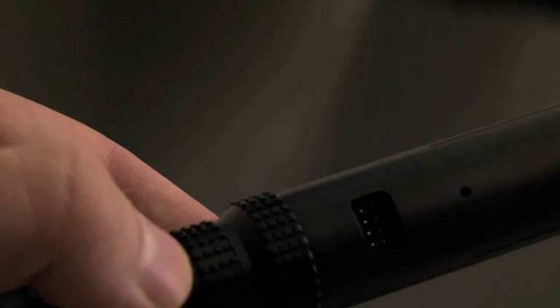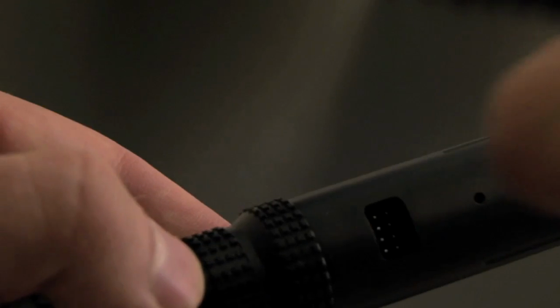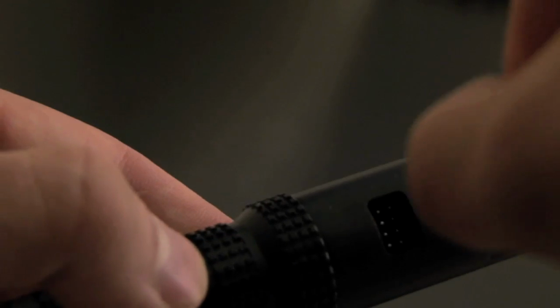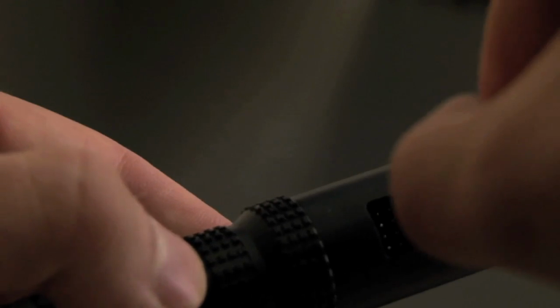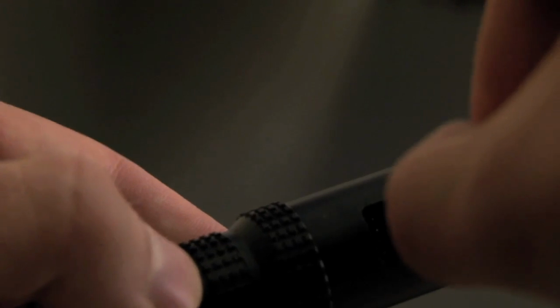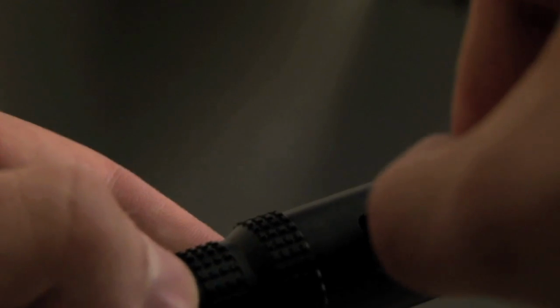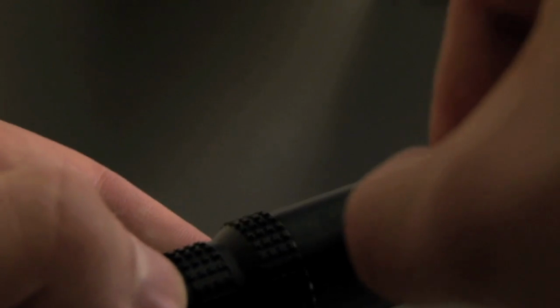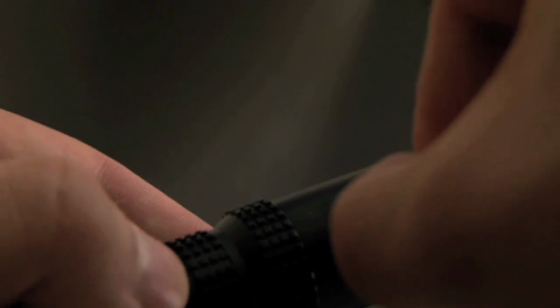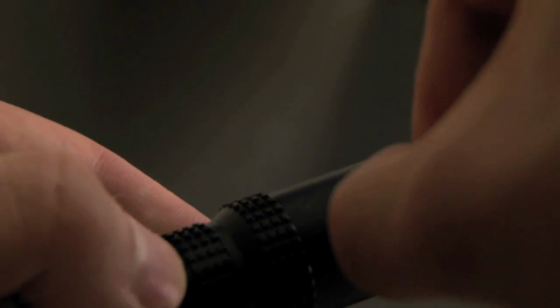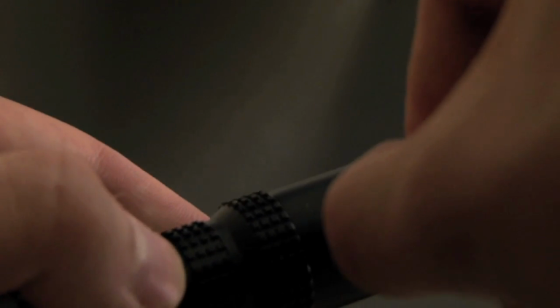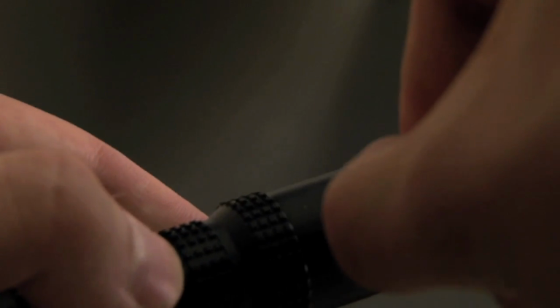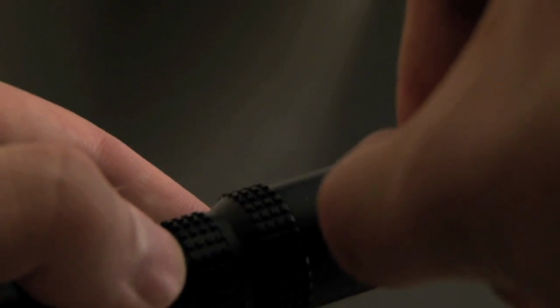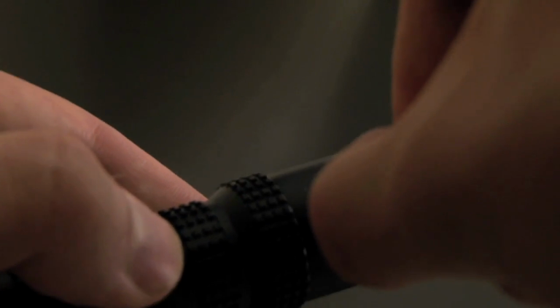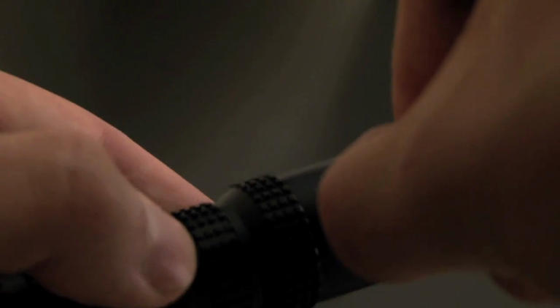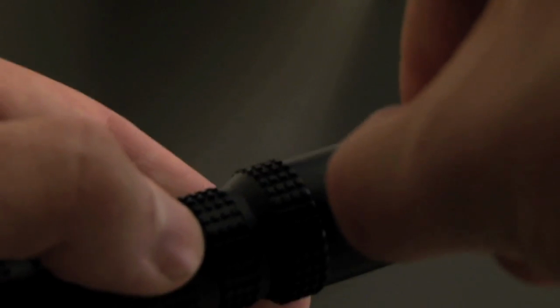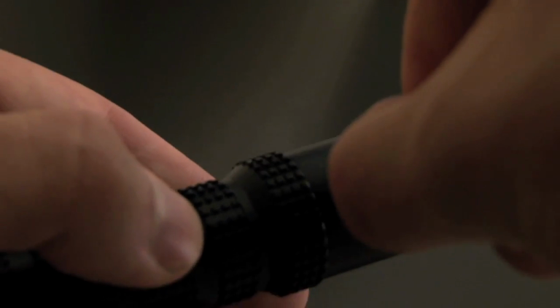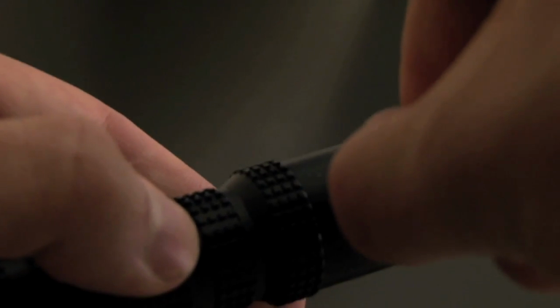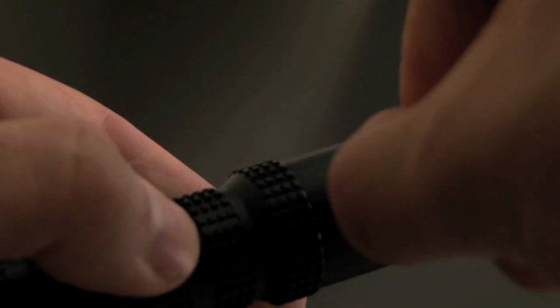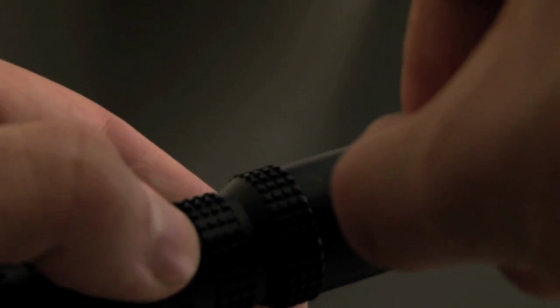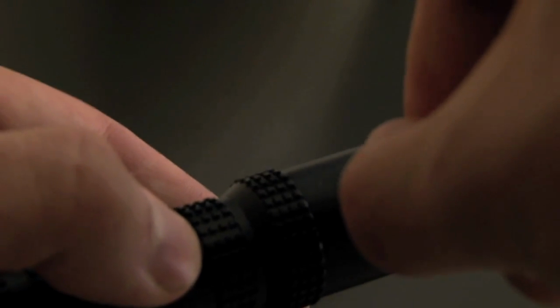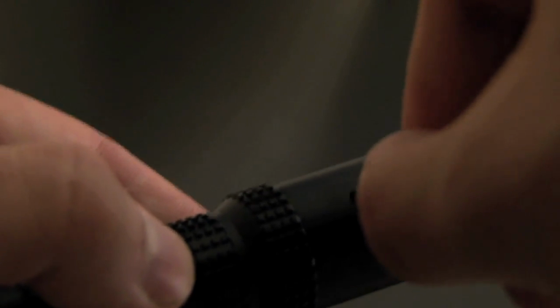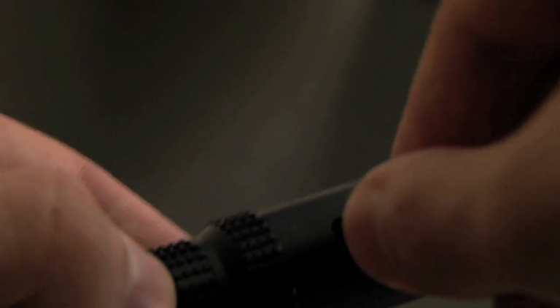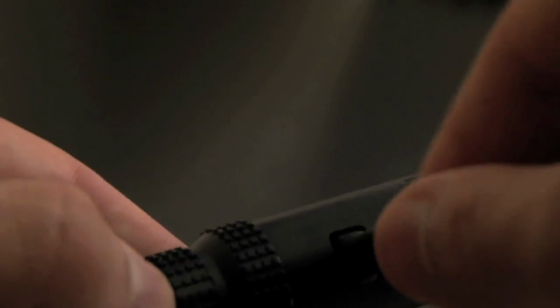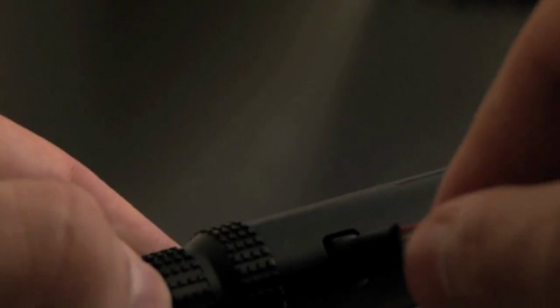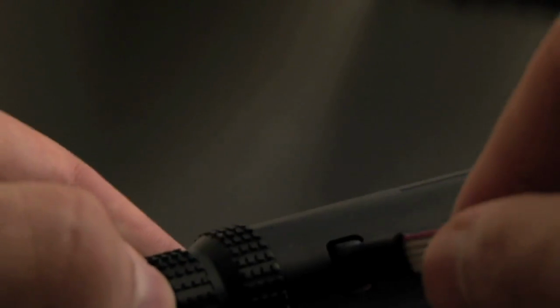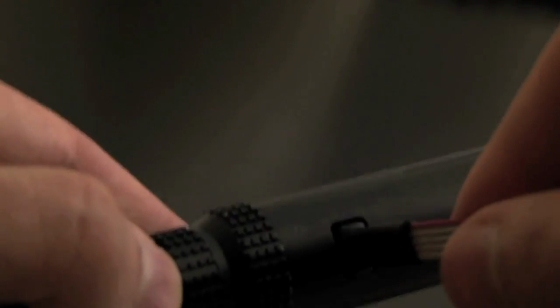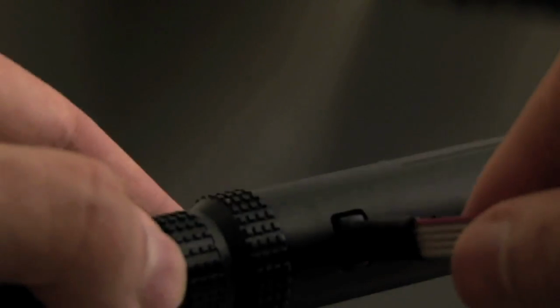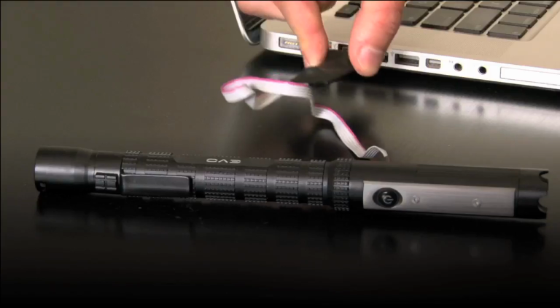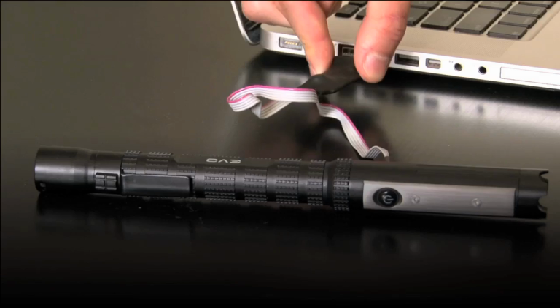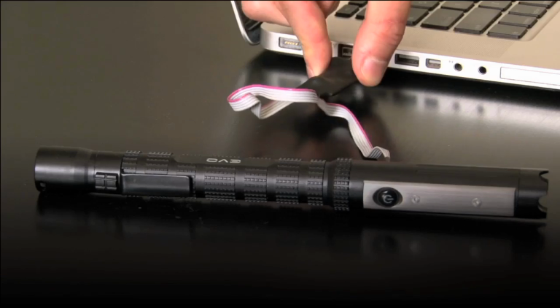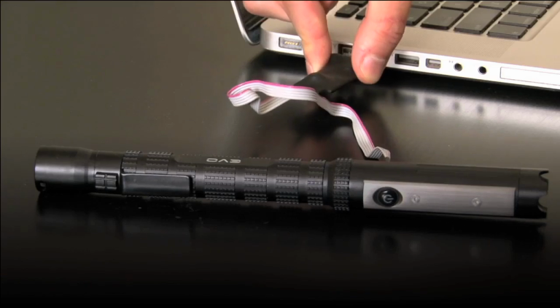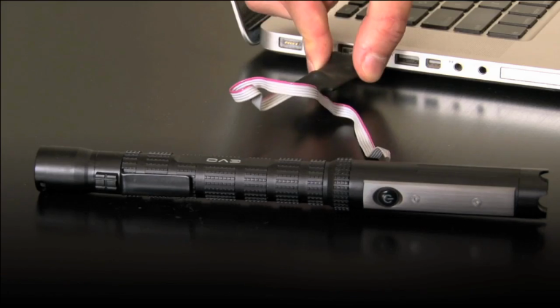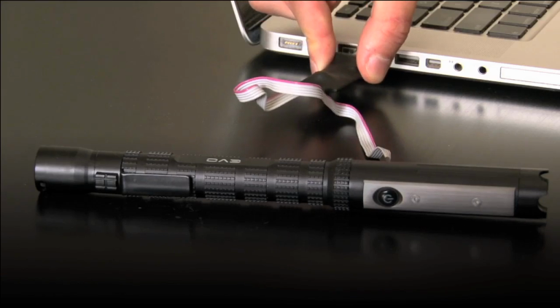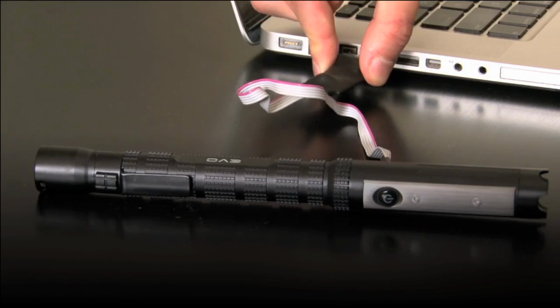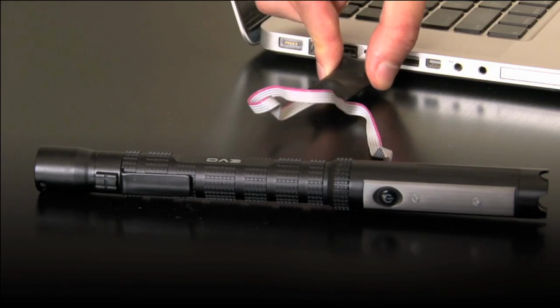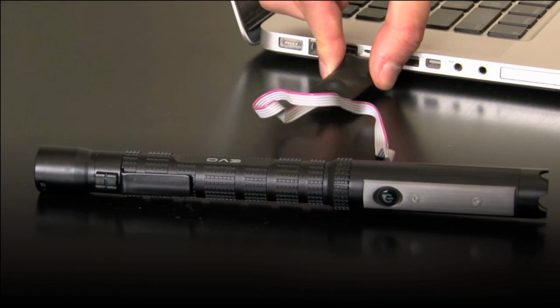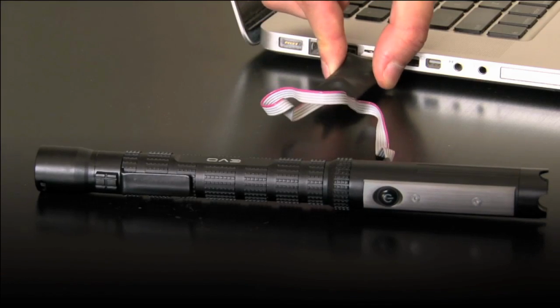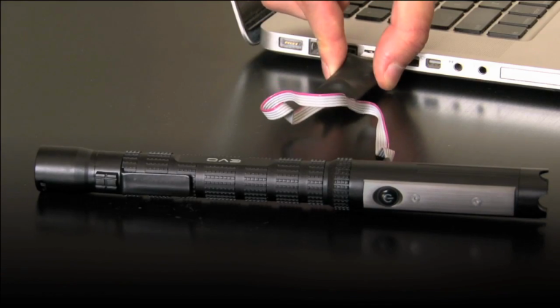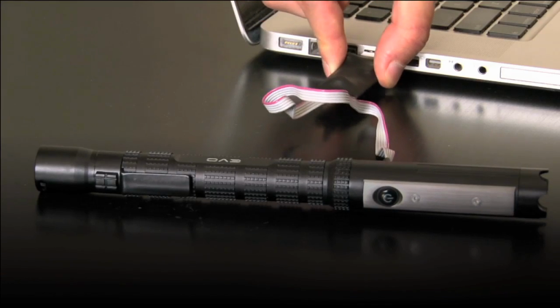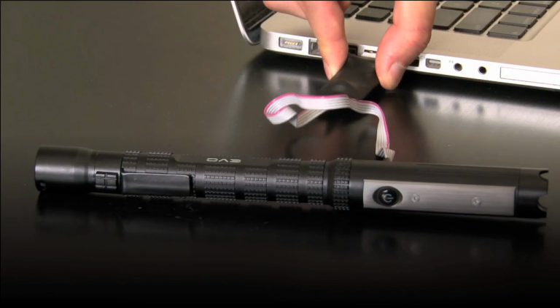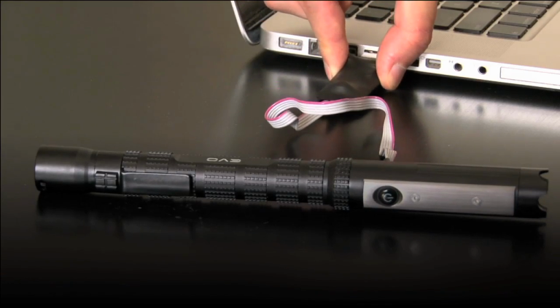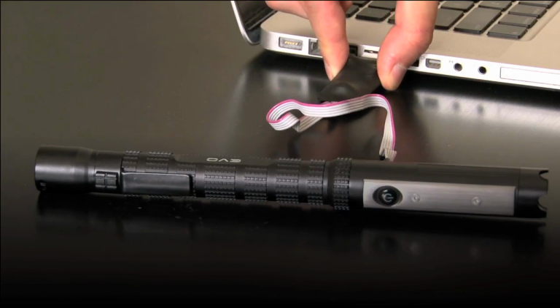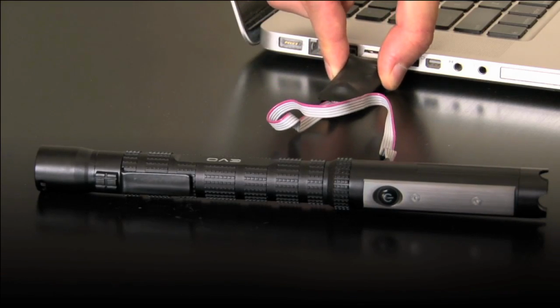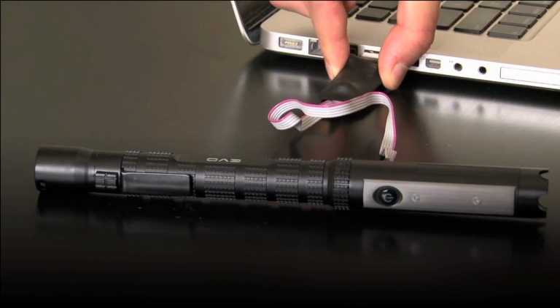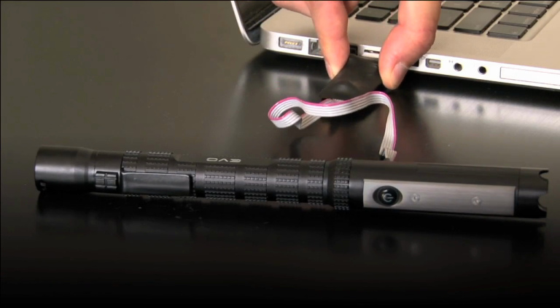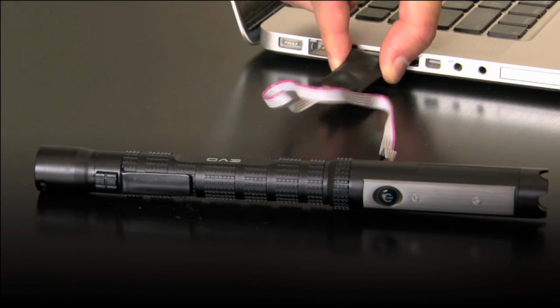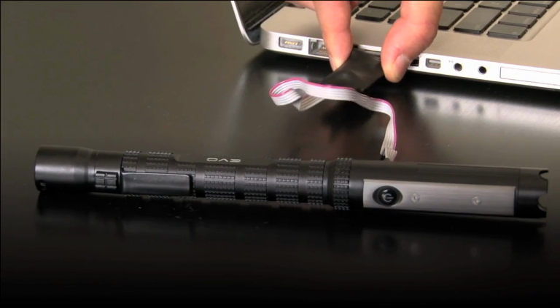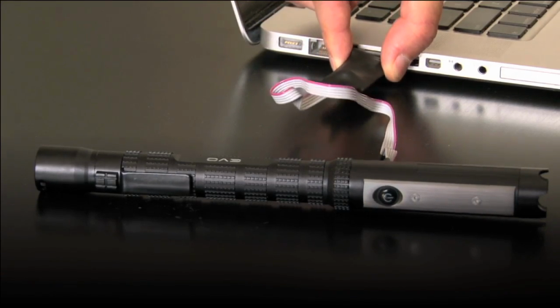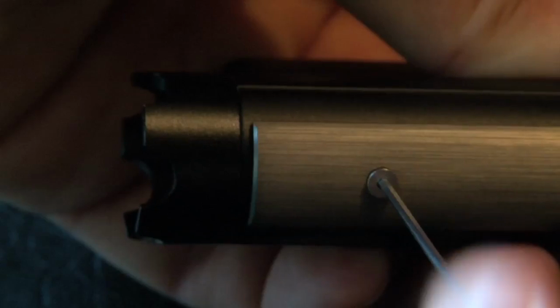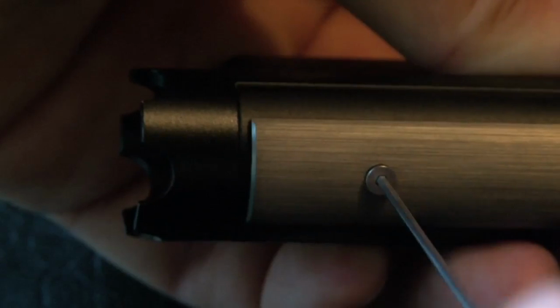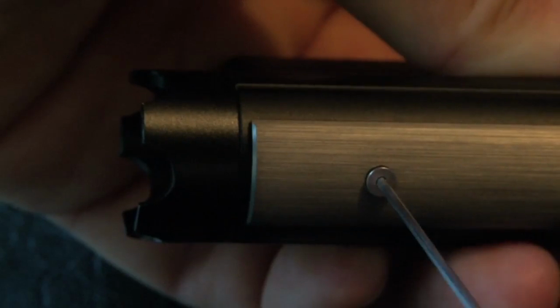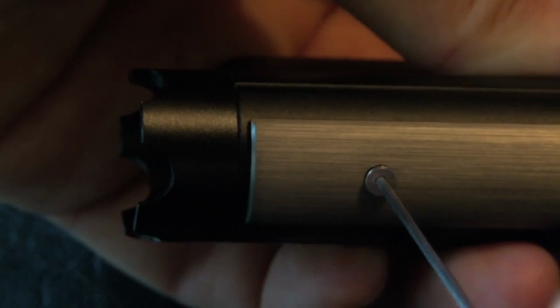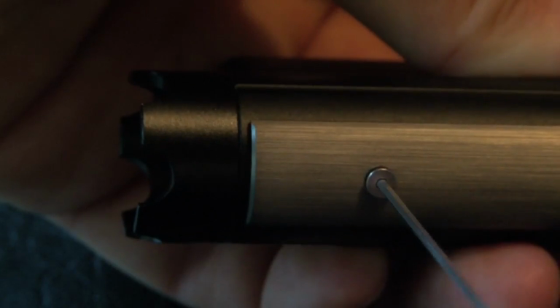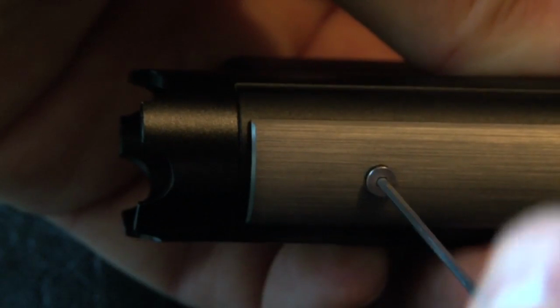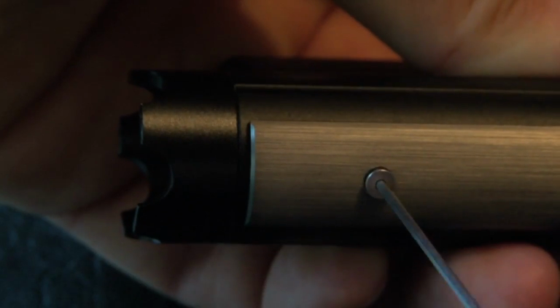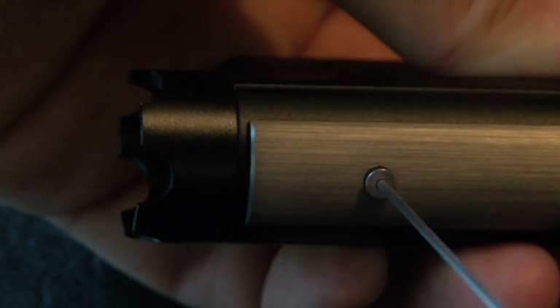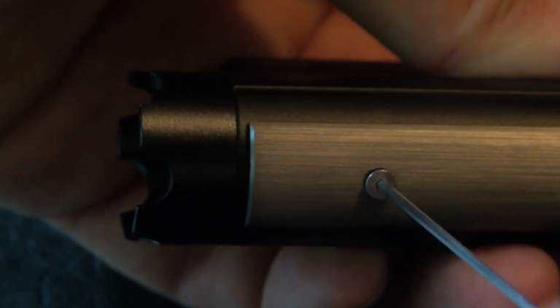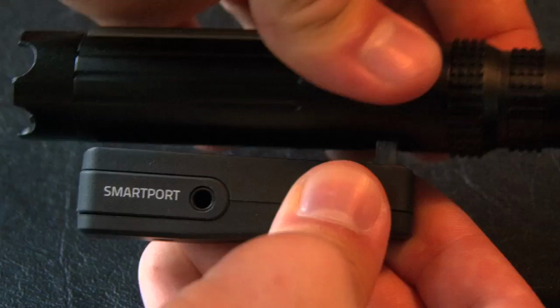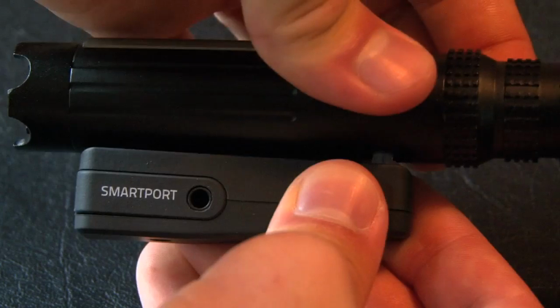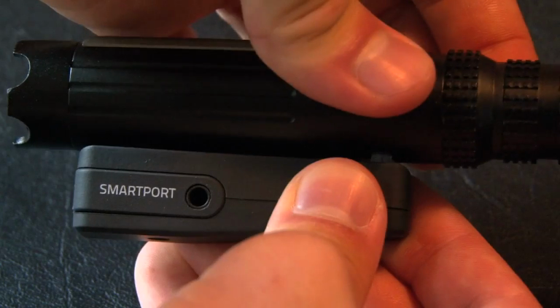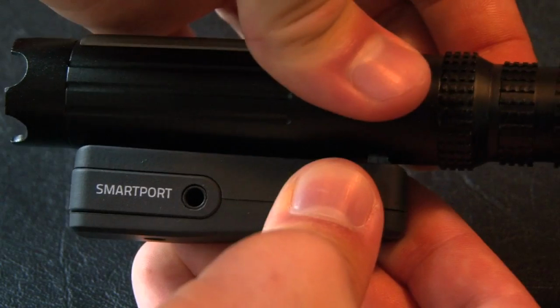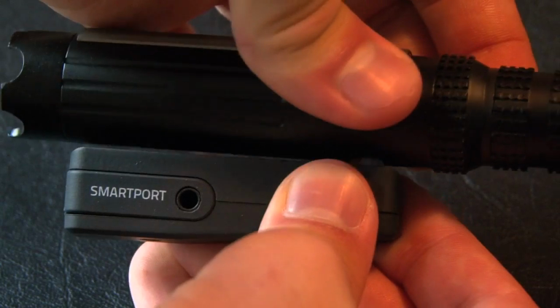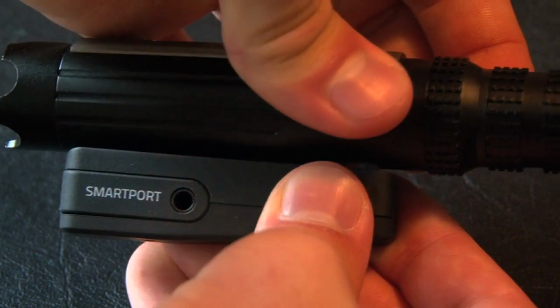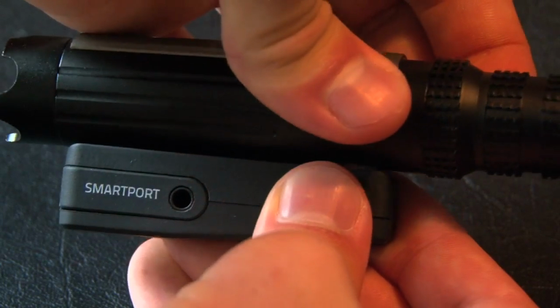The firmware can be reprogrammed thanks to its open-source framework. Adding or removing the smart port is fast and easy.